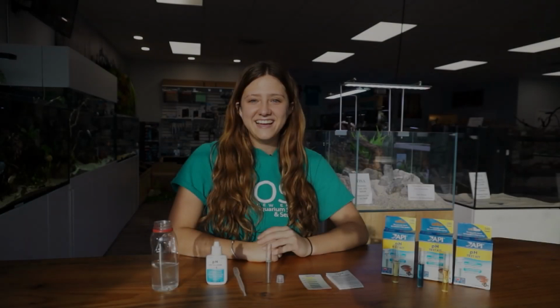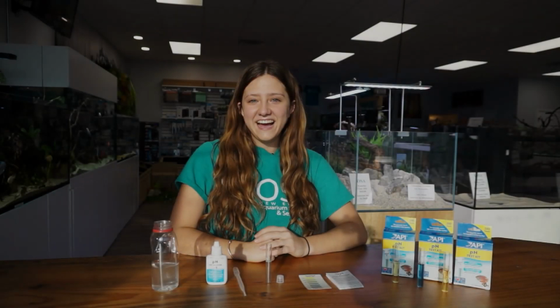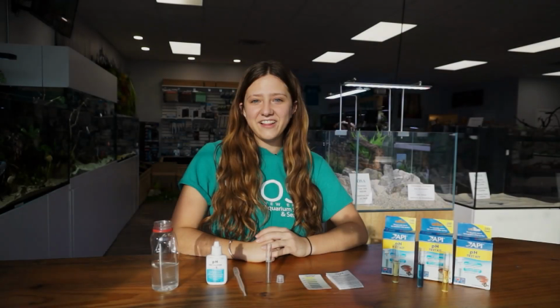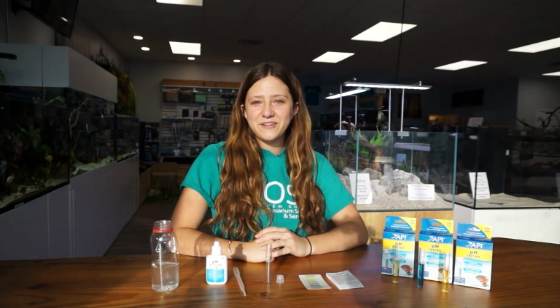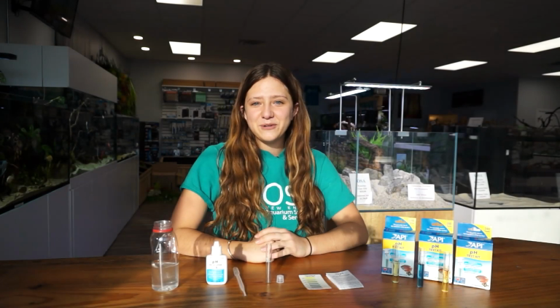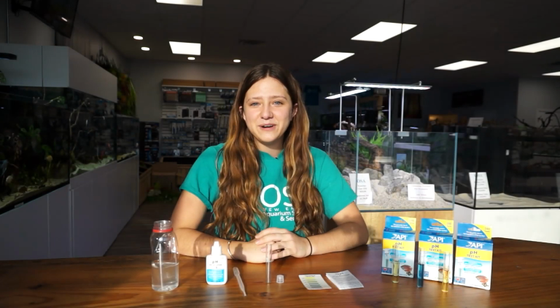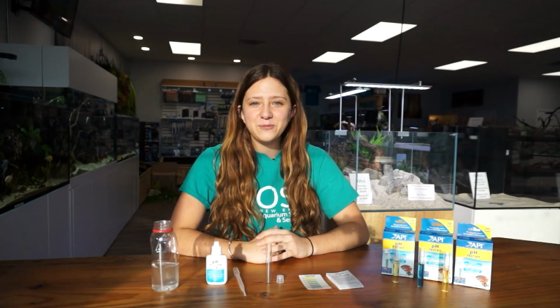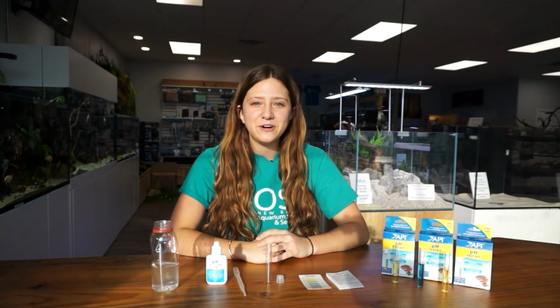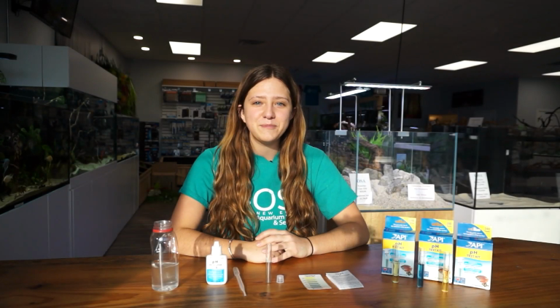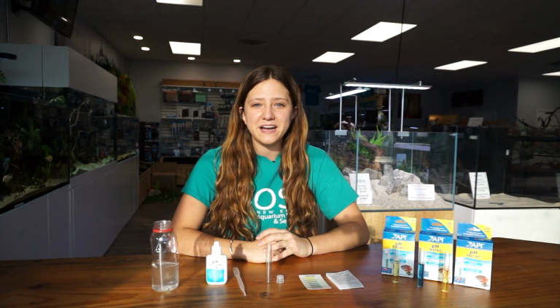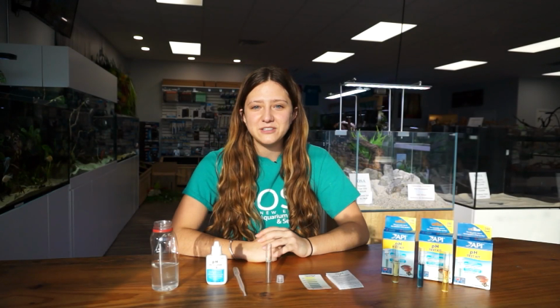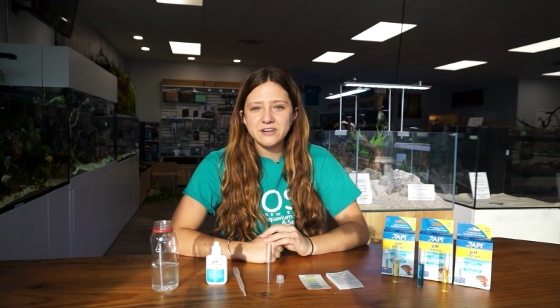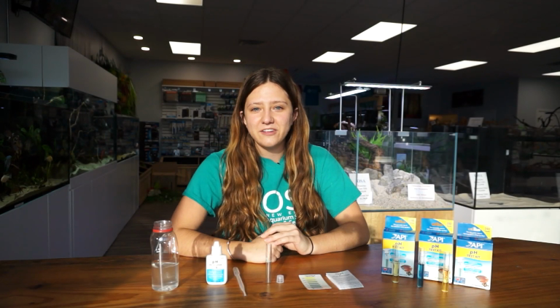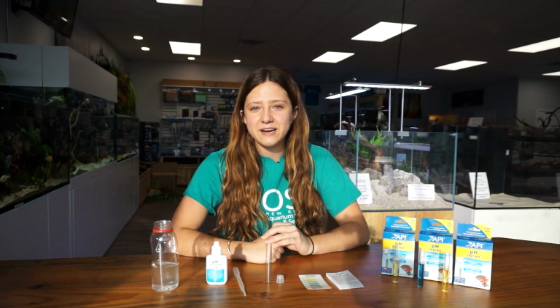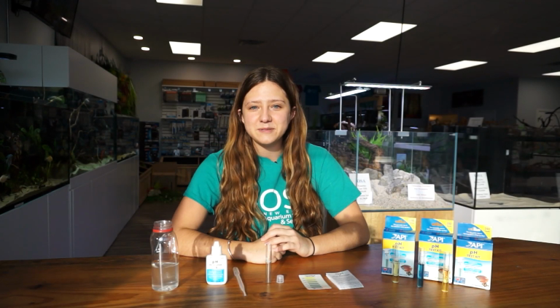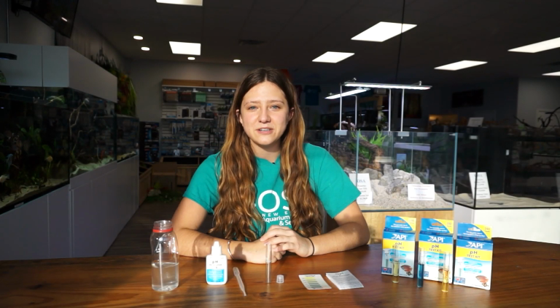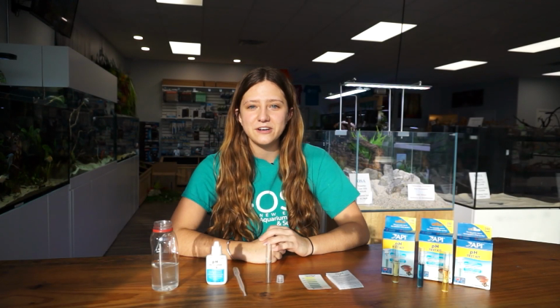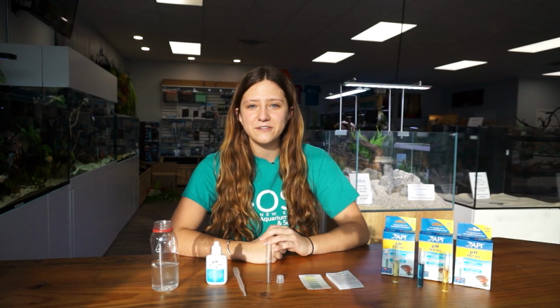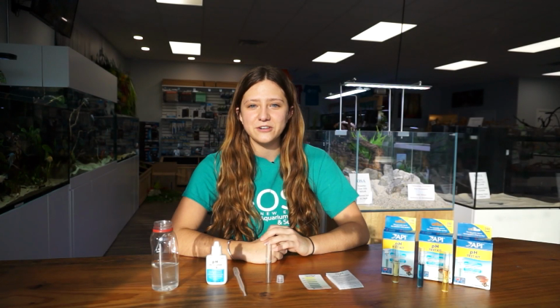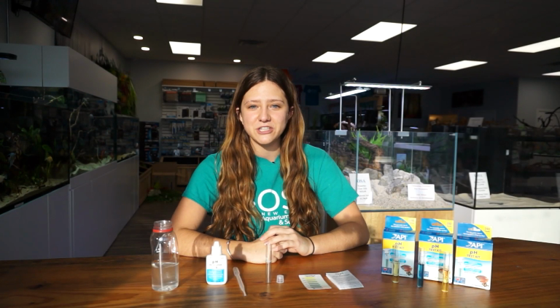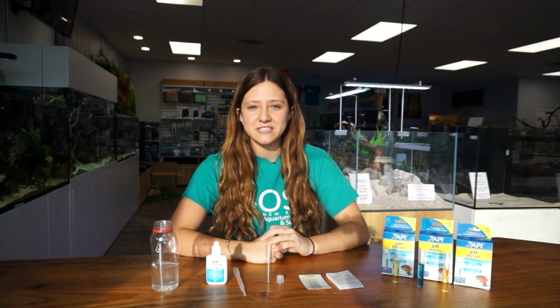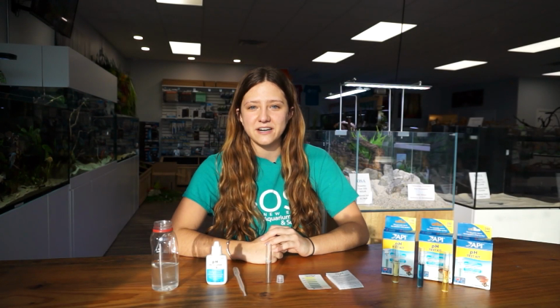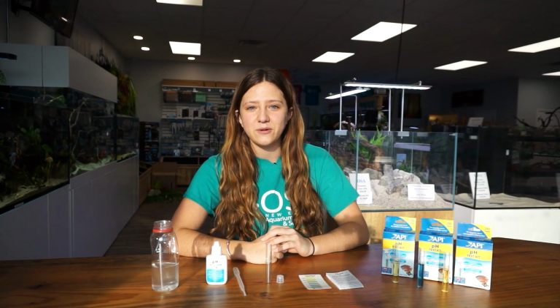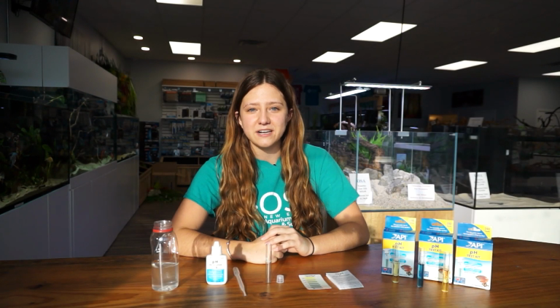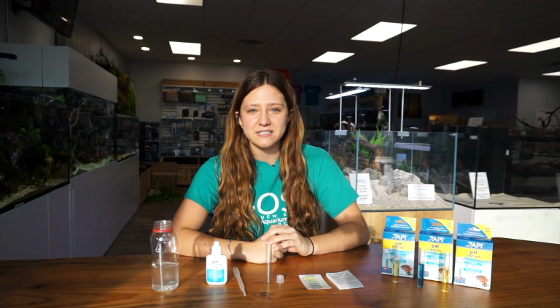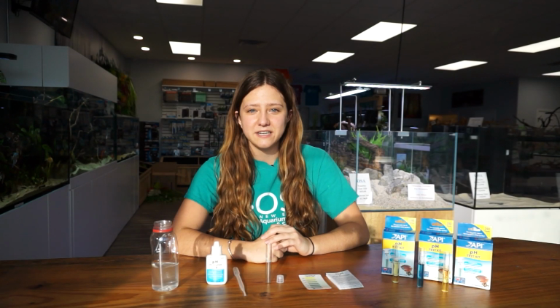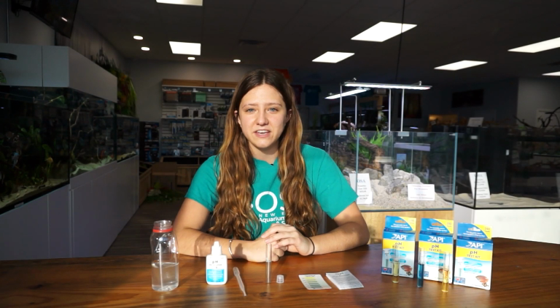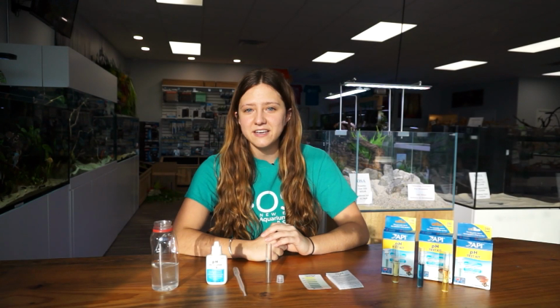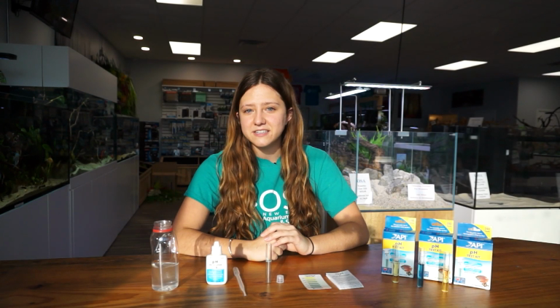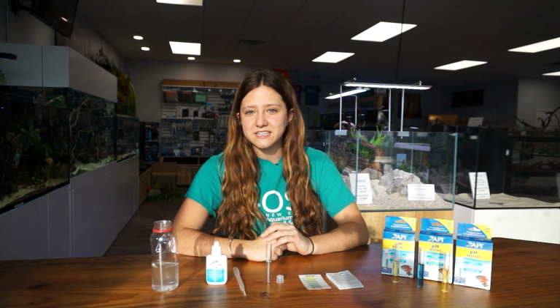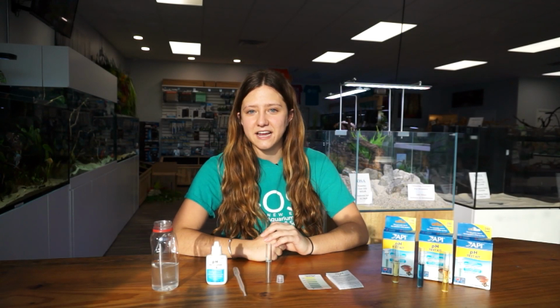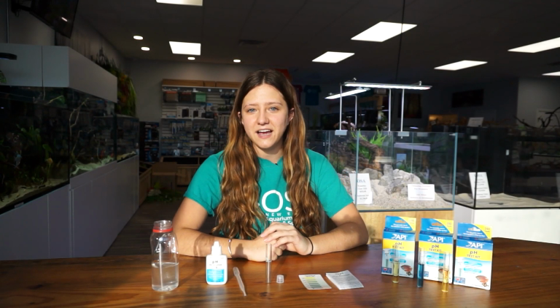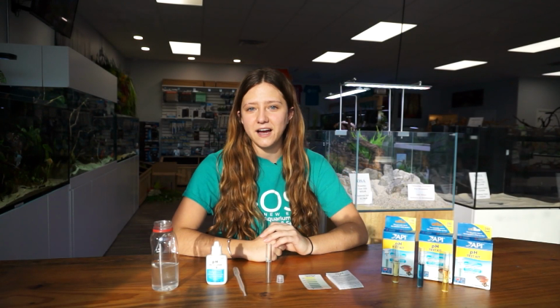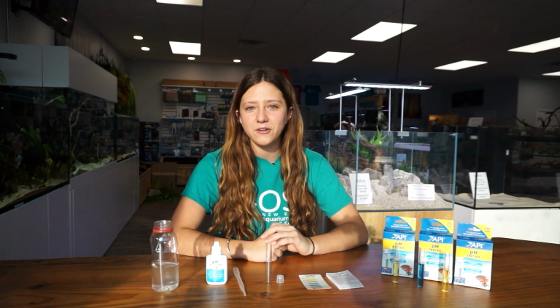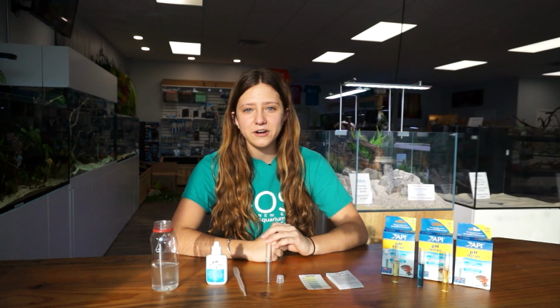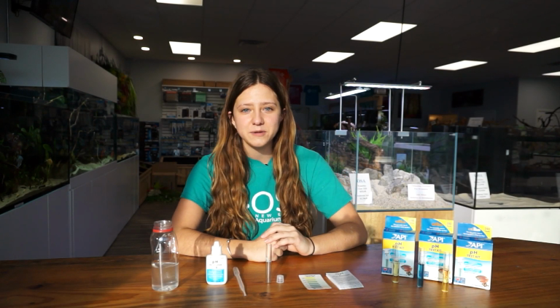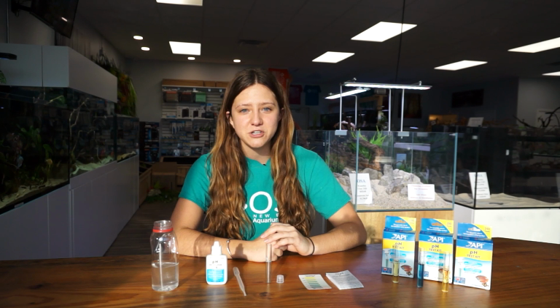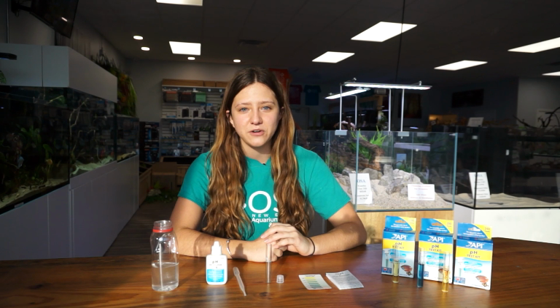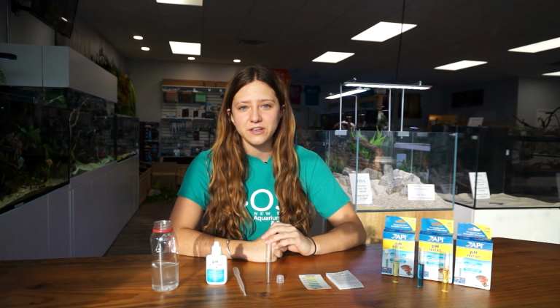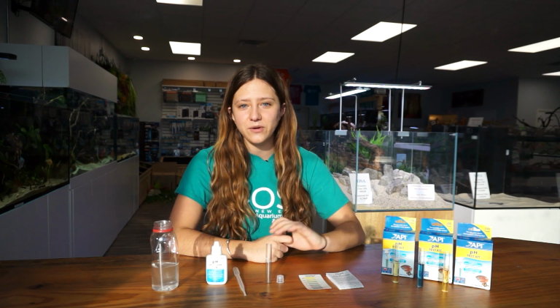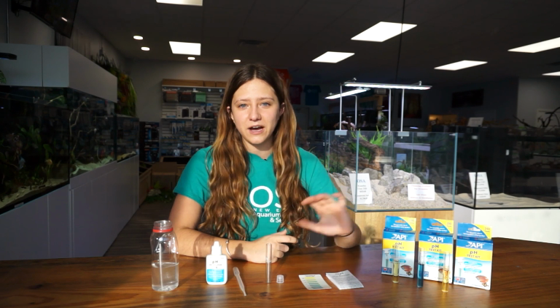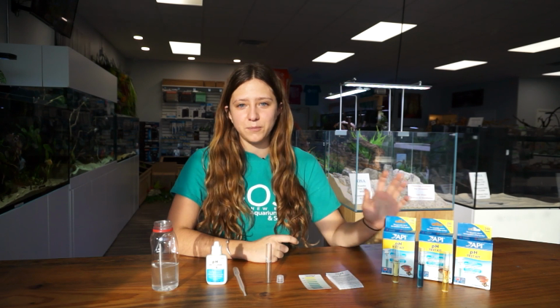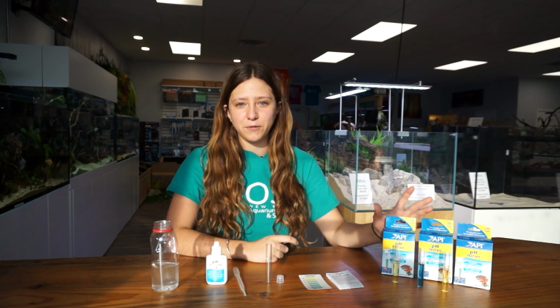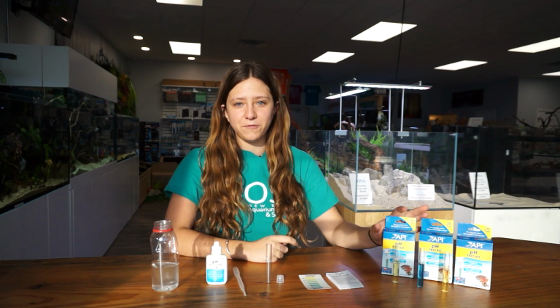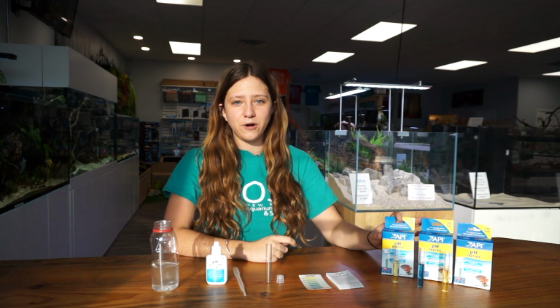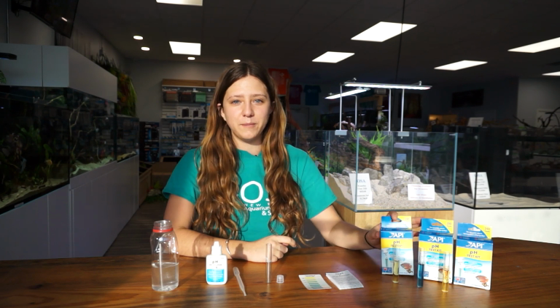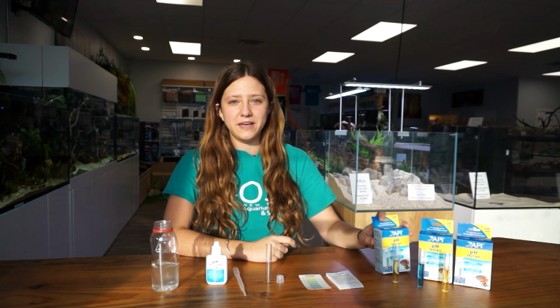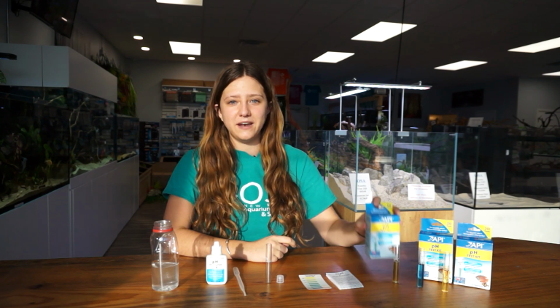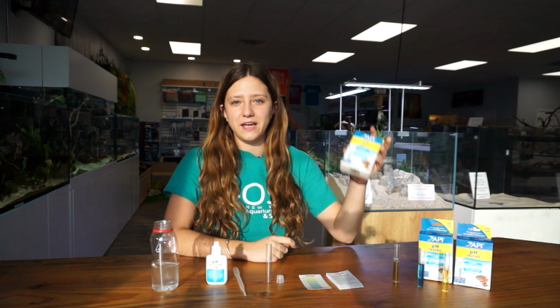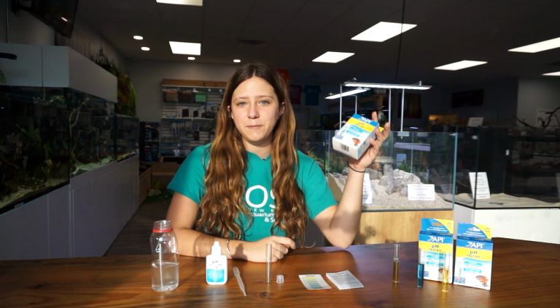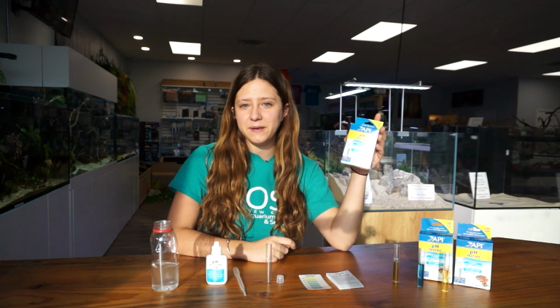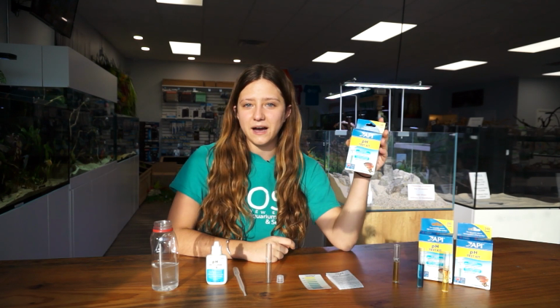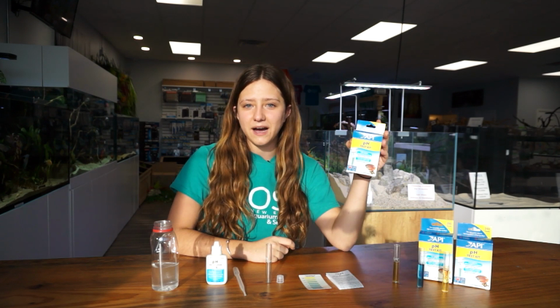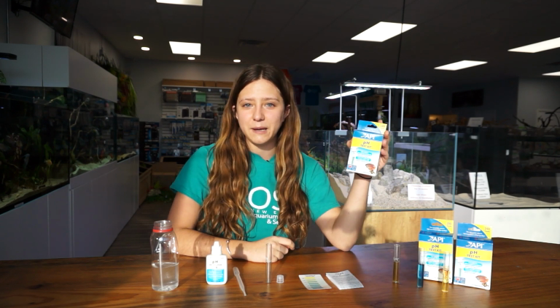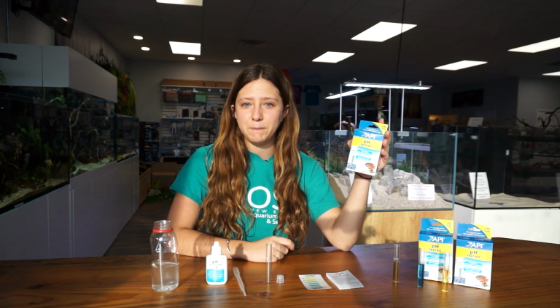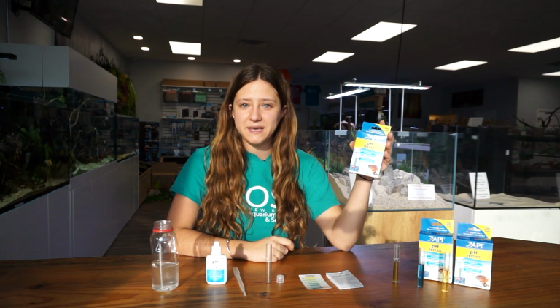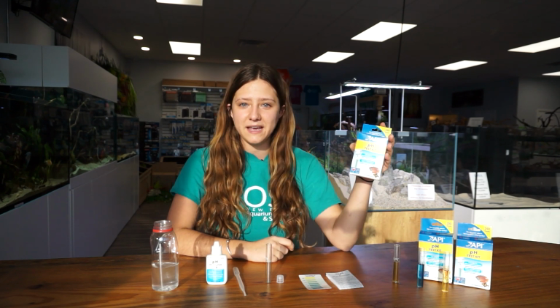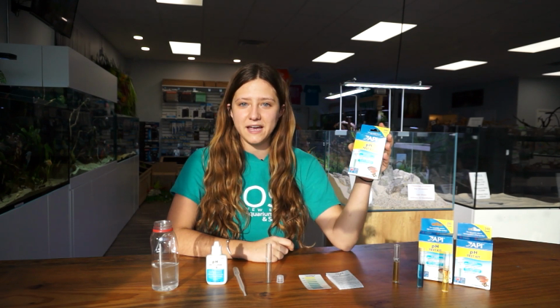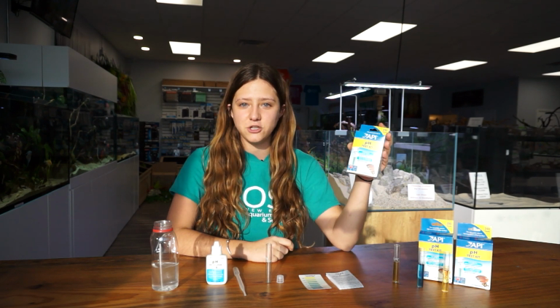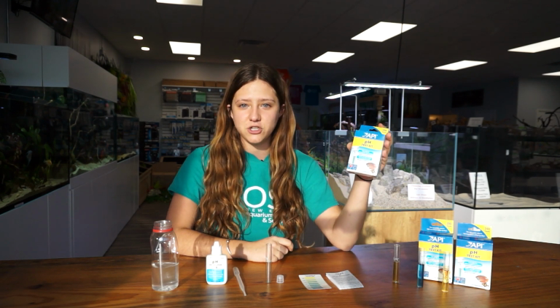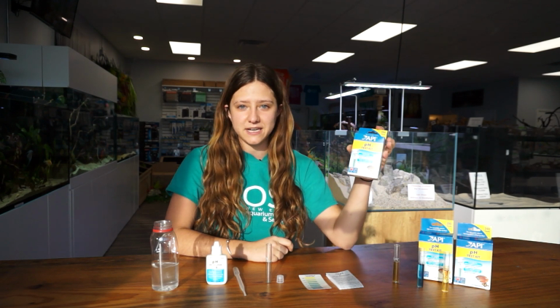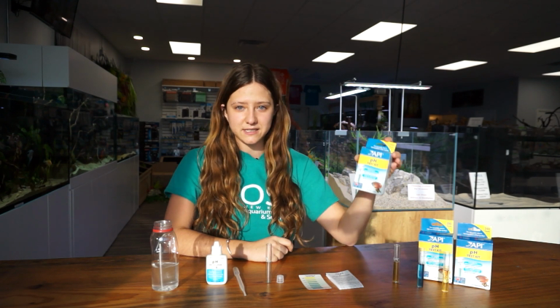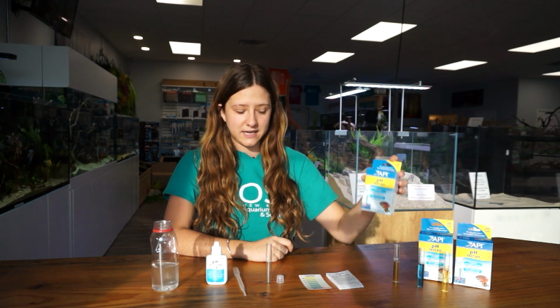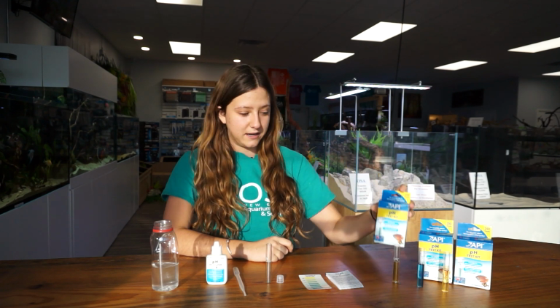Hello everyone, welcome back to another episode of Ocean State Aquatics TV. Today I'm going to be showing you how to perform an API pH test kit.